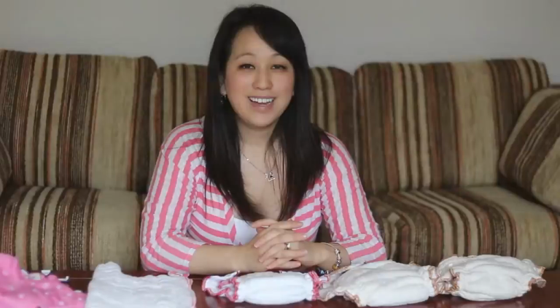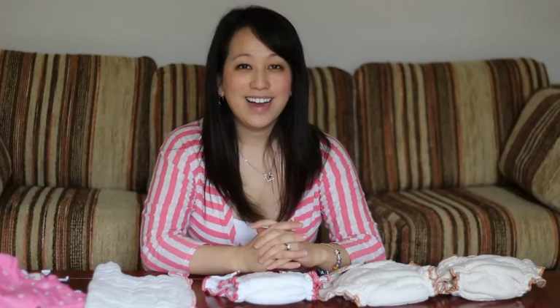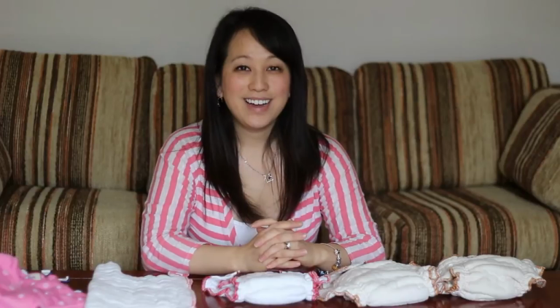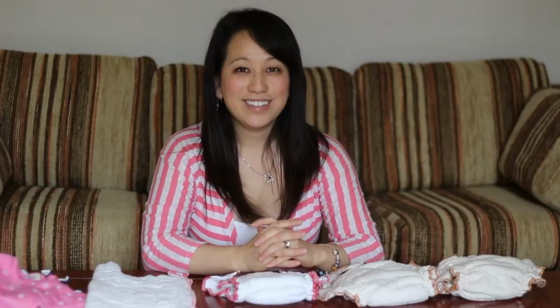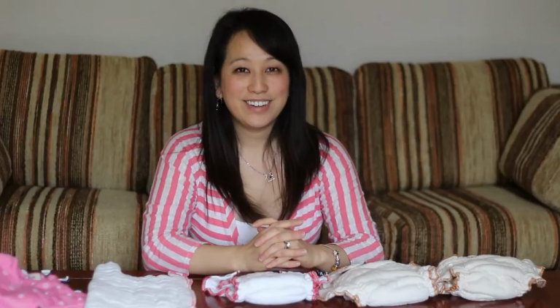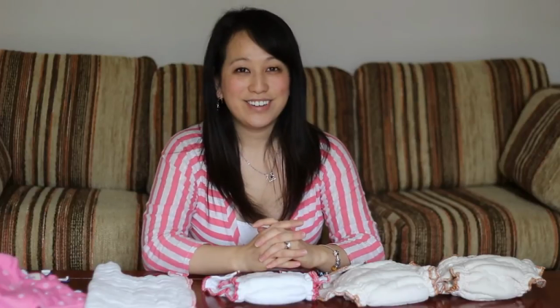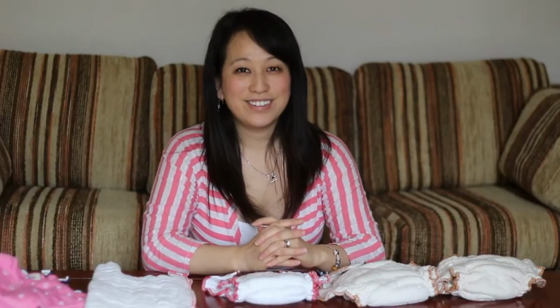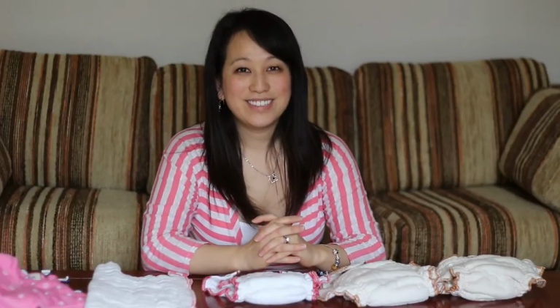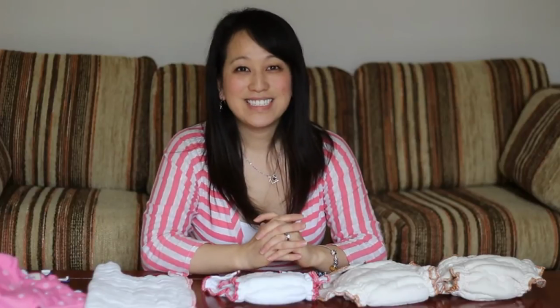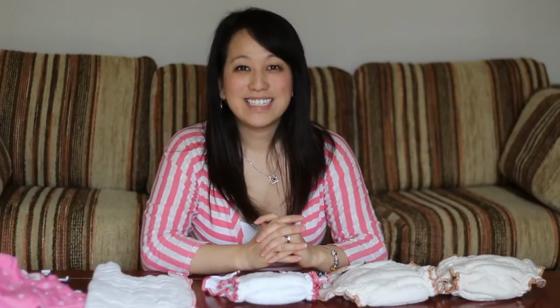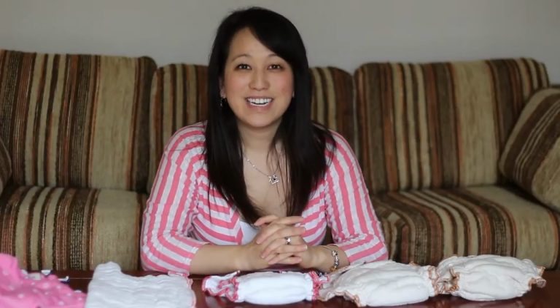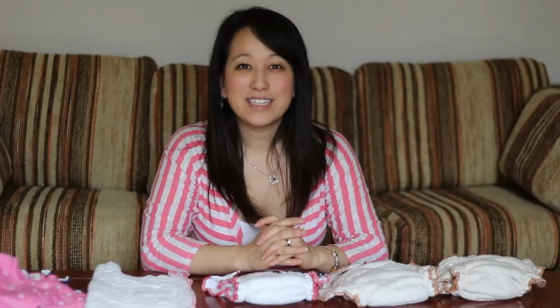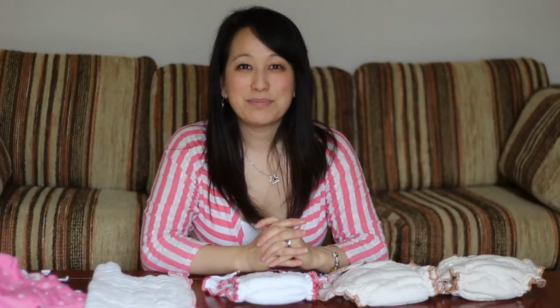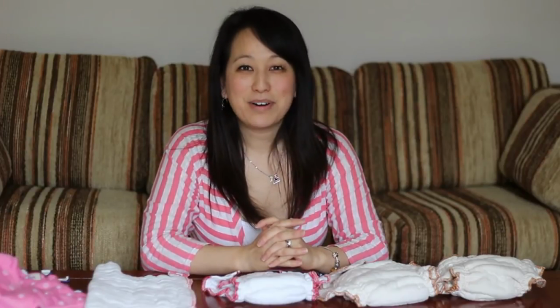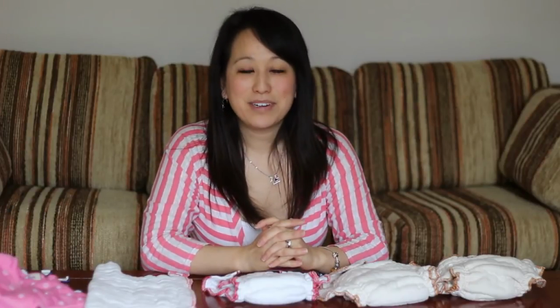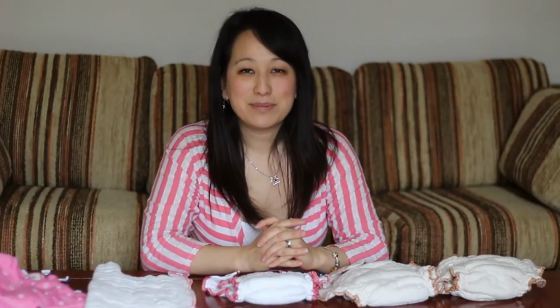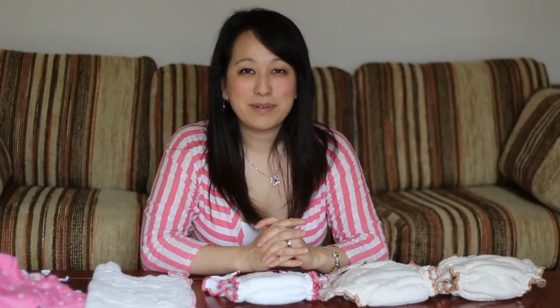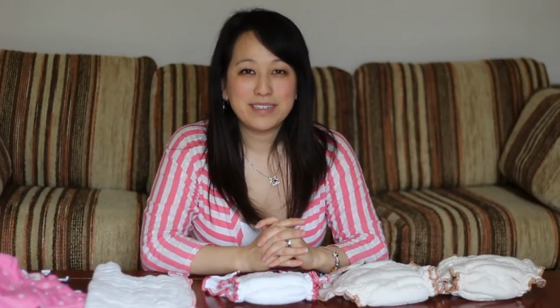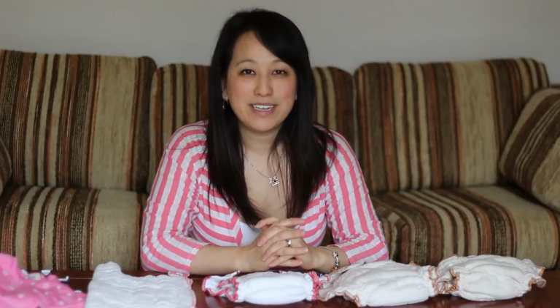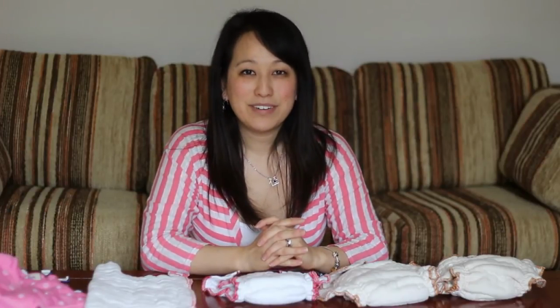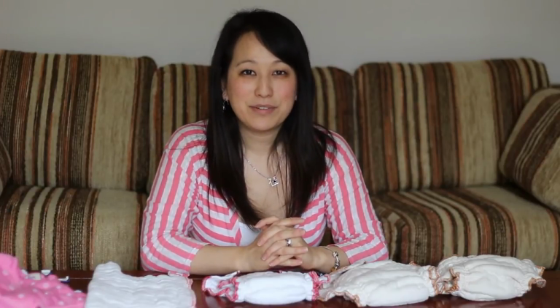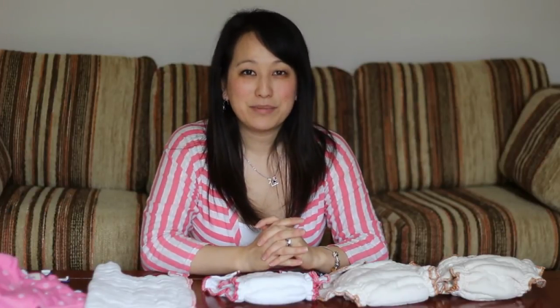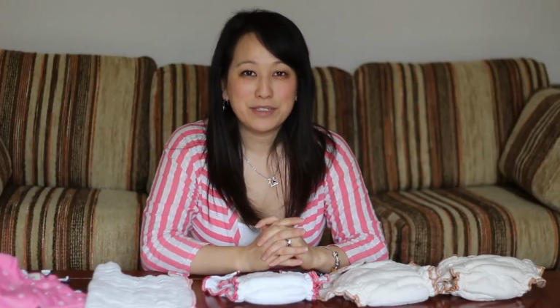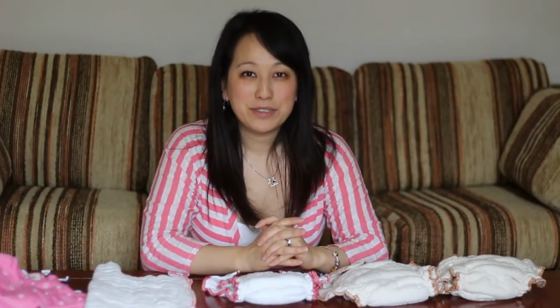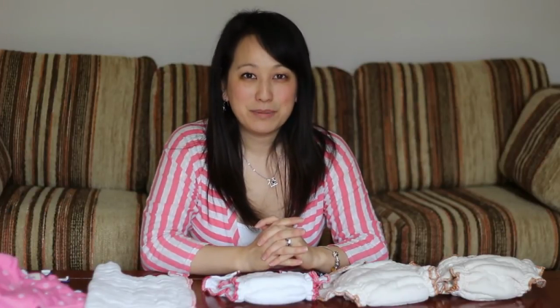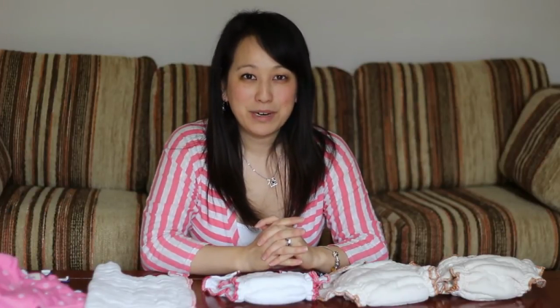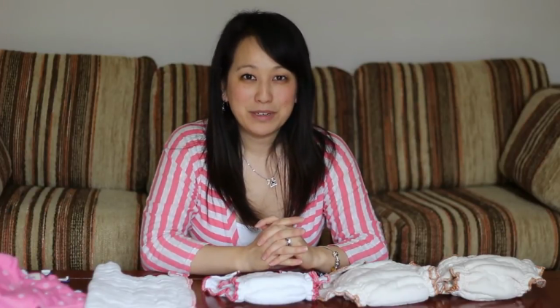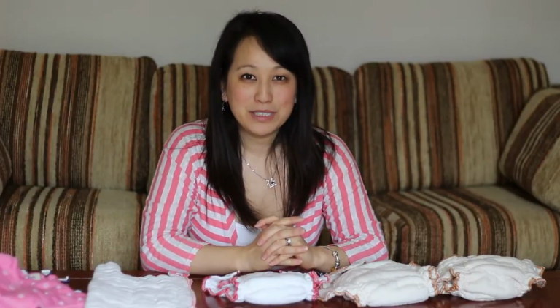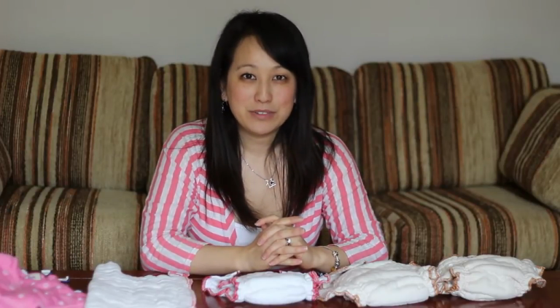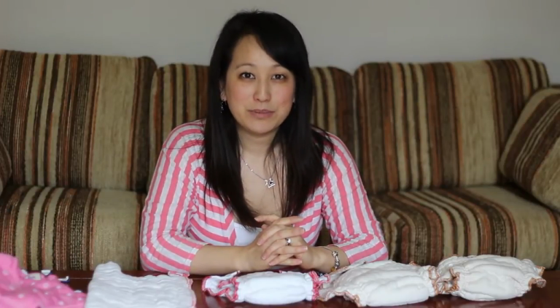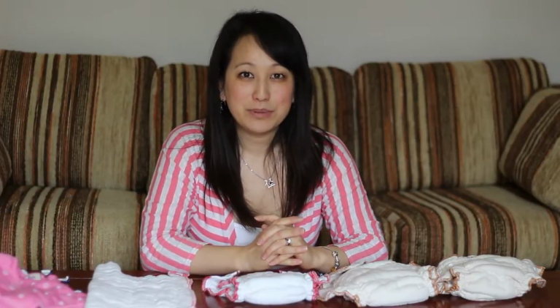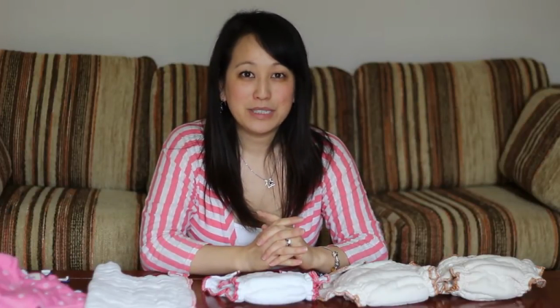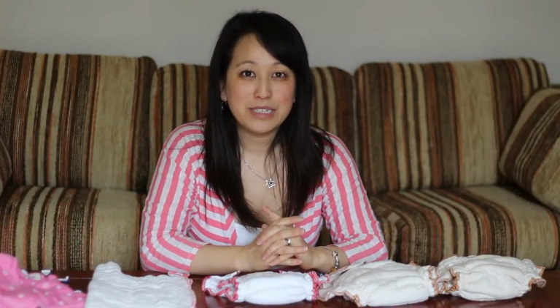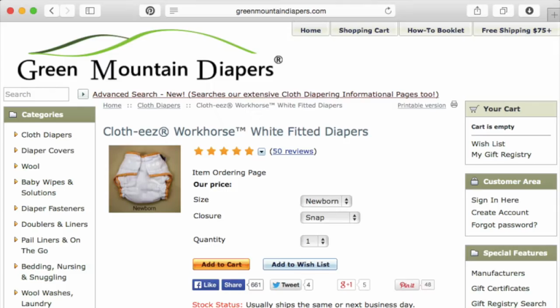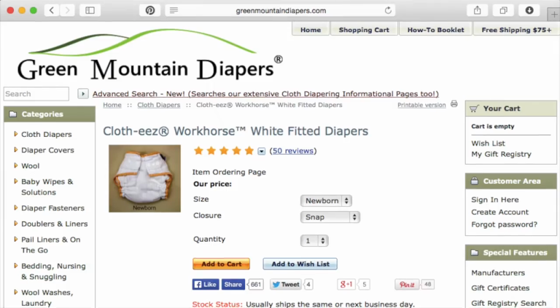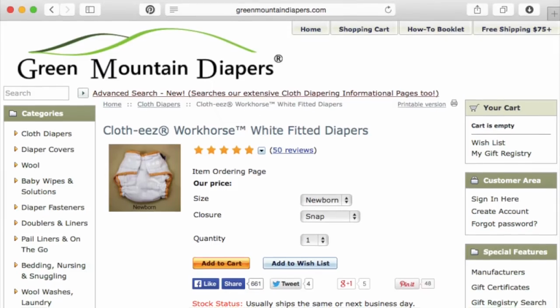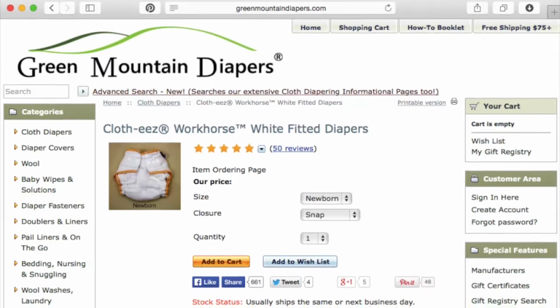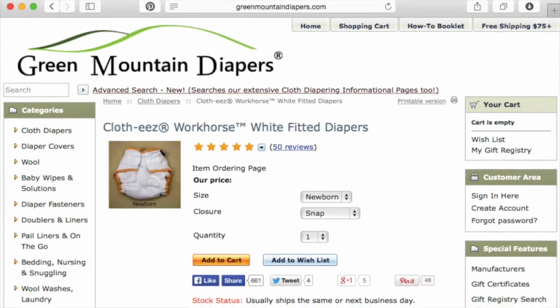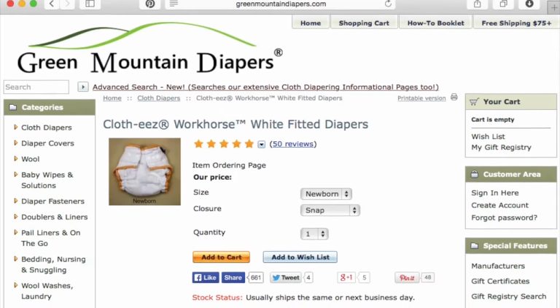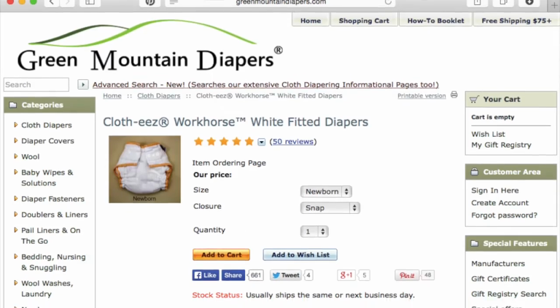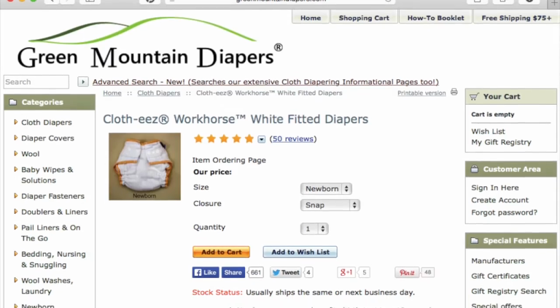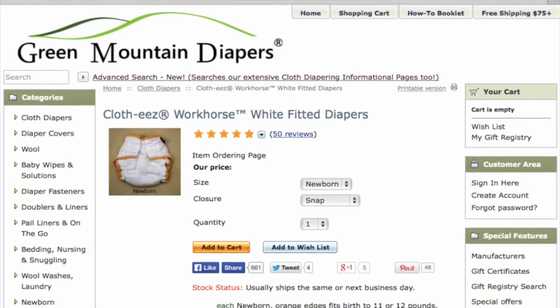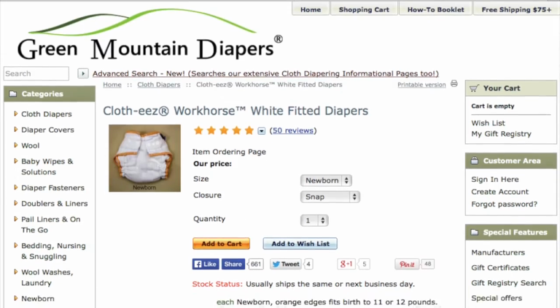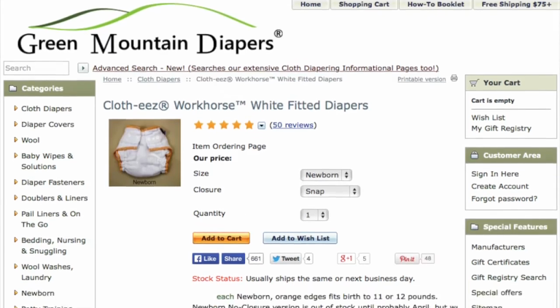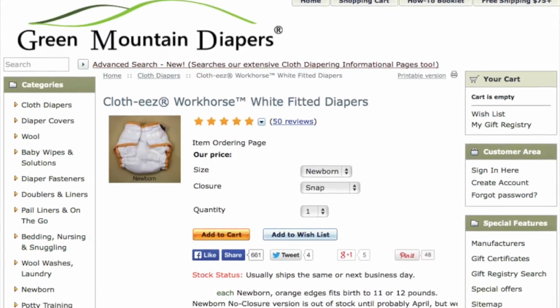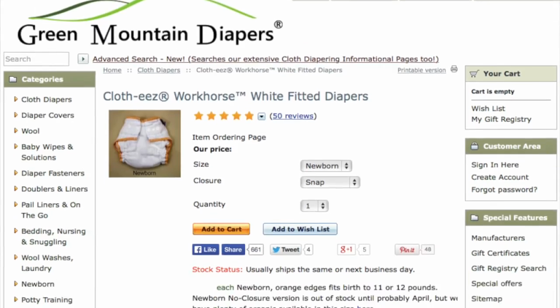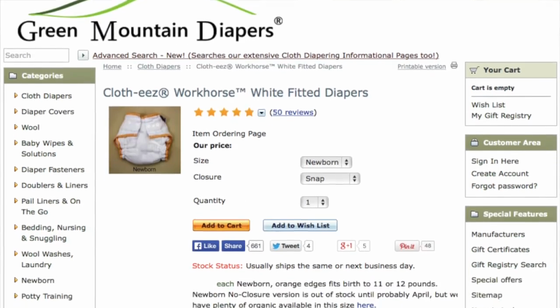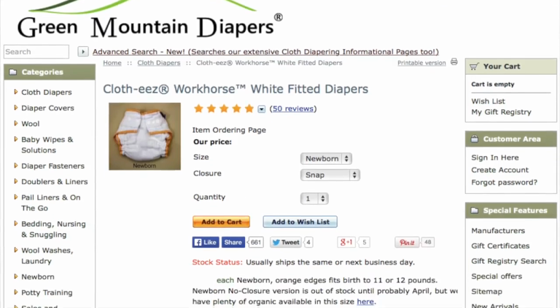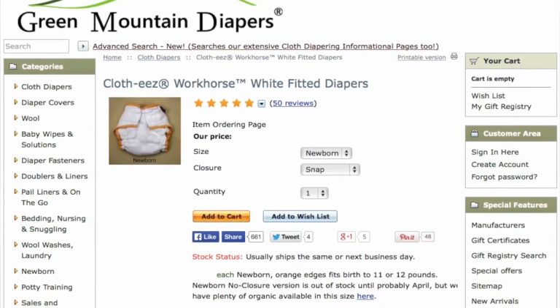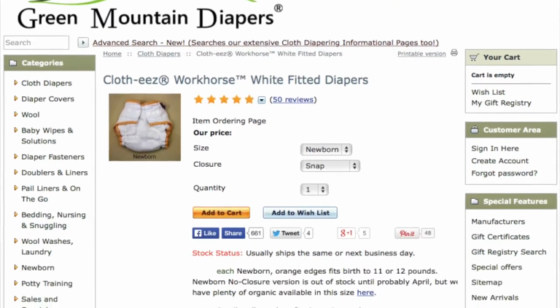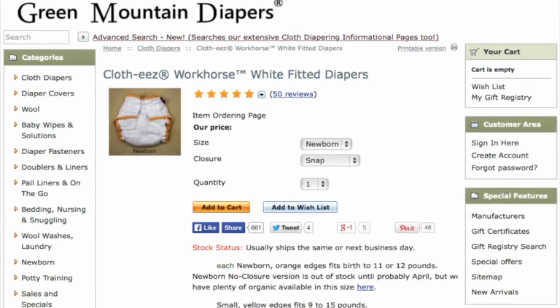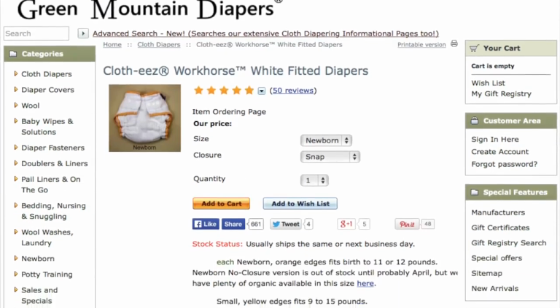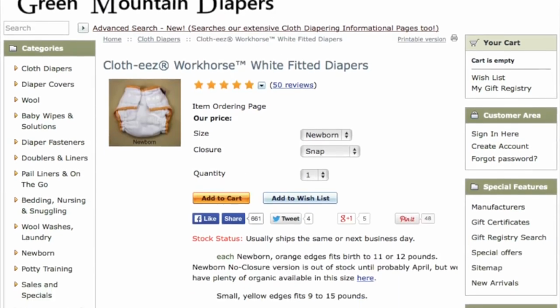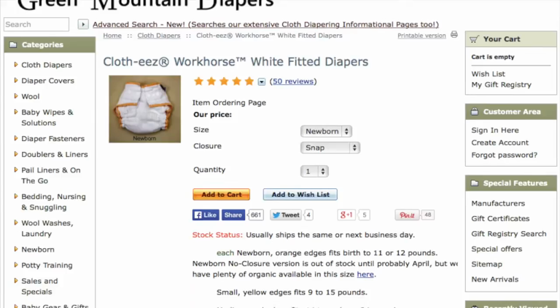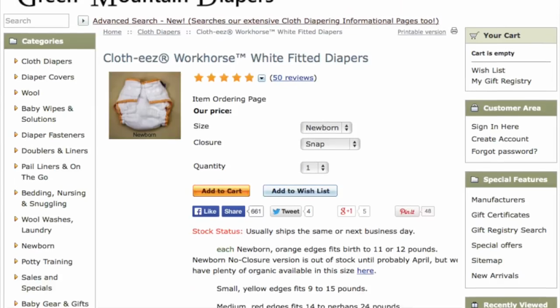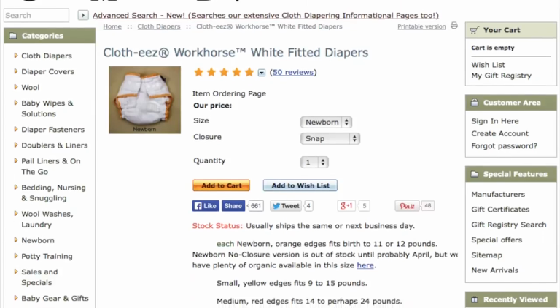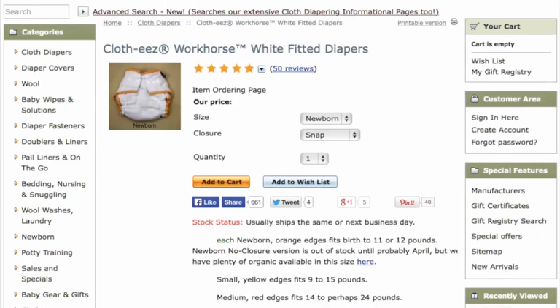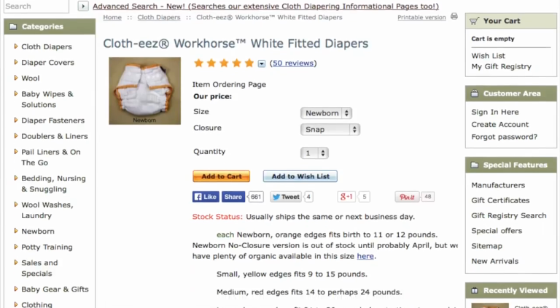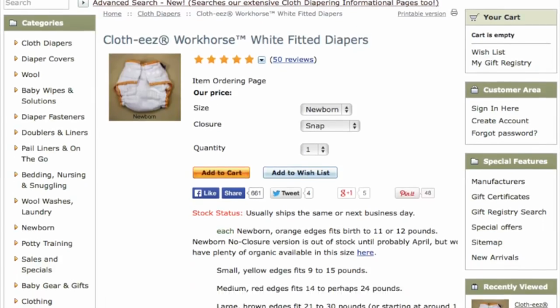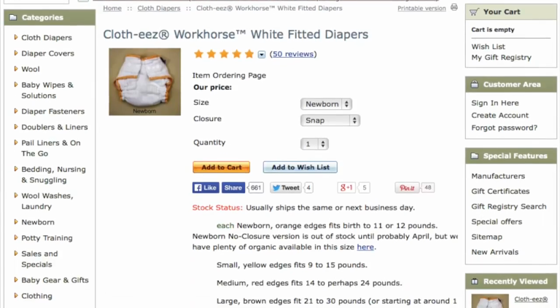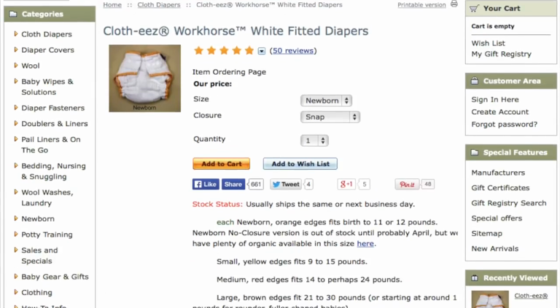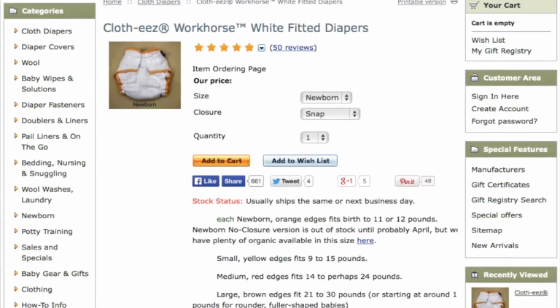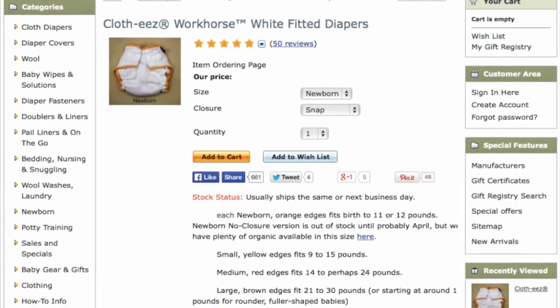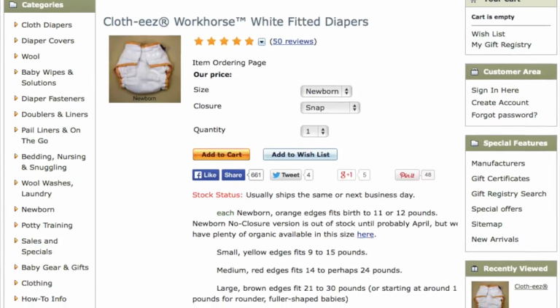Hello, today's product spotlight from Little Sproutings will be on Green Mountain Diapers Clothies for Horse Fitted Diapers.